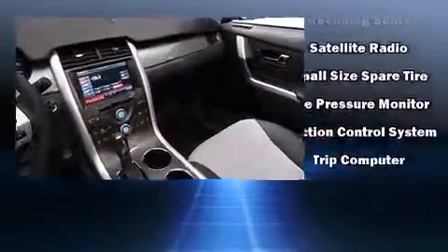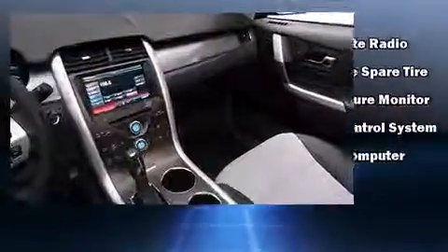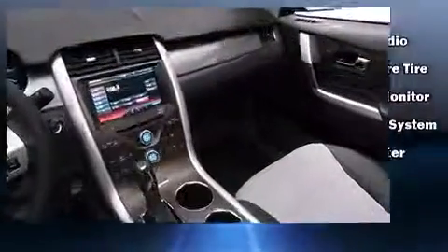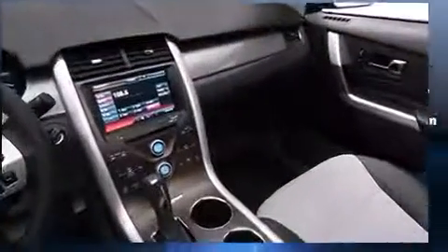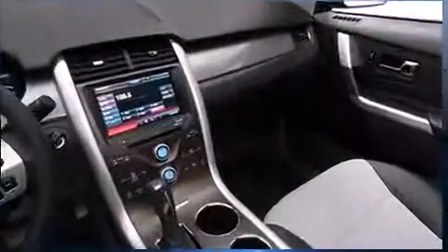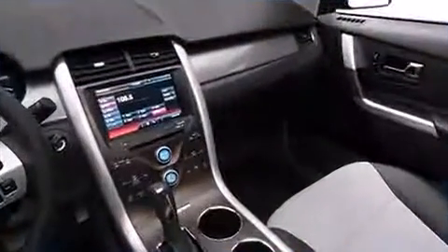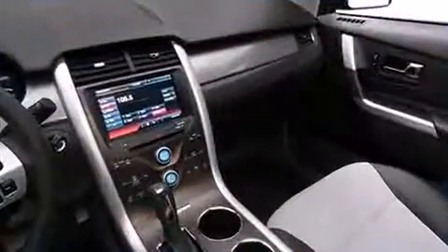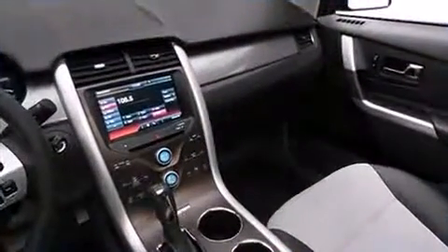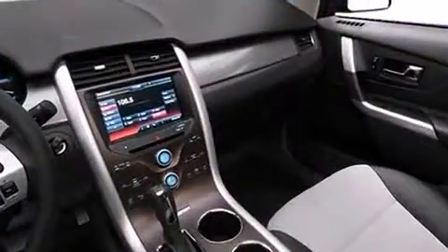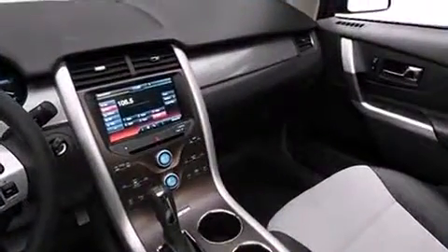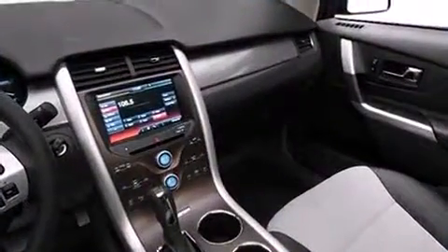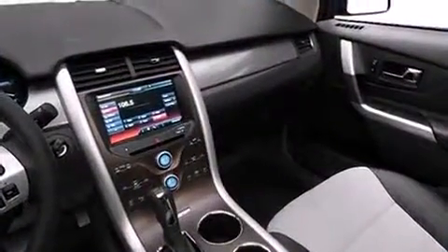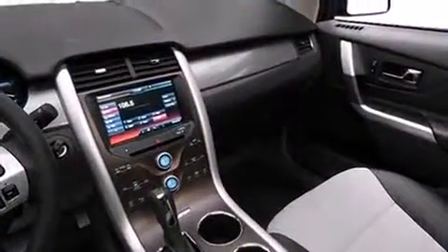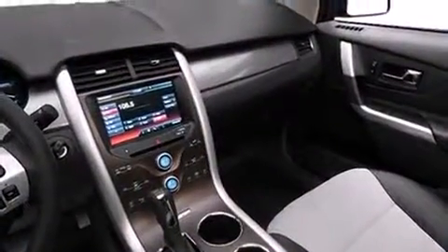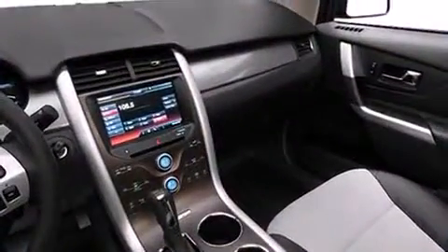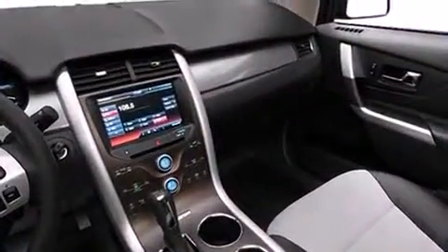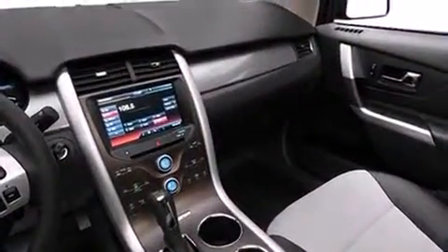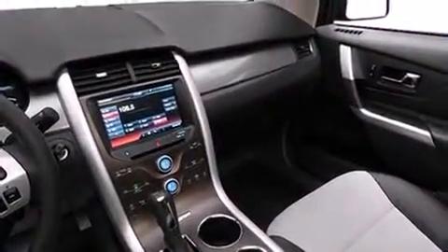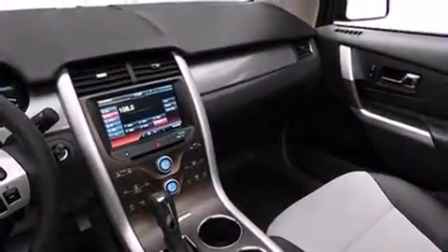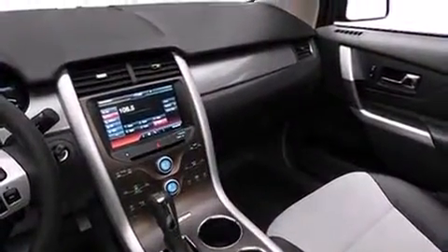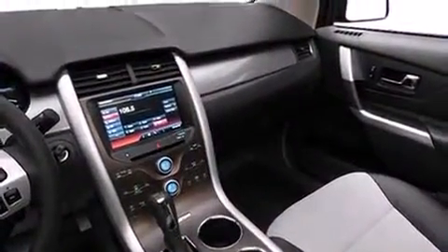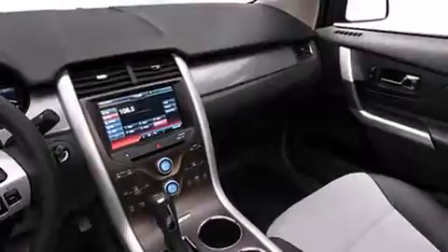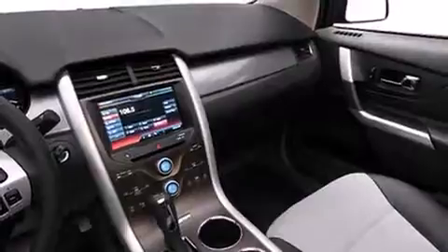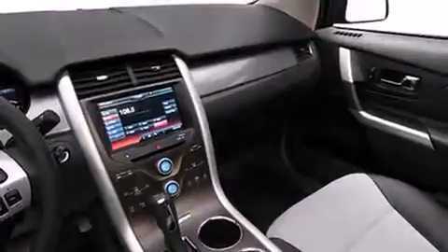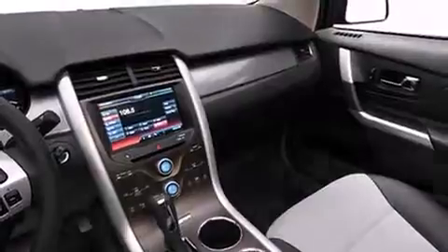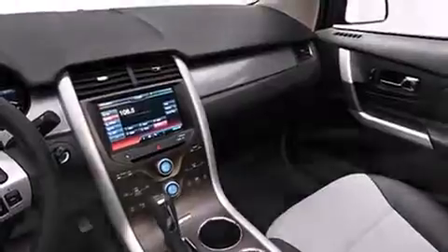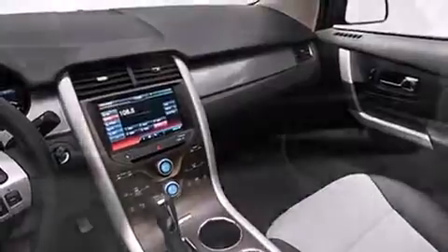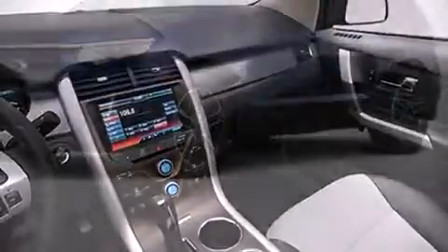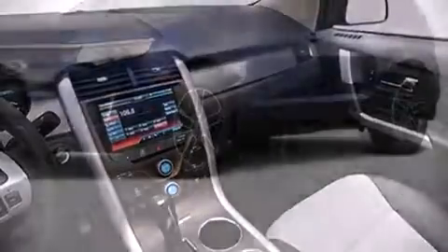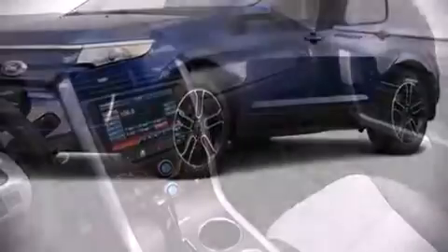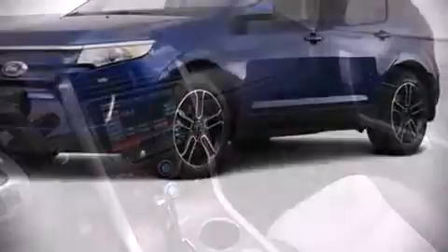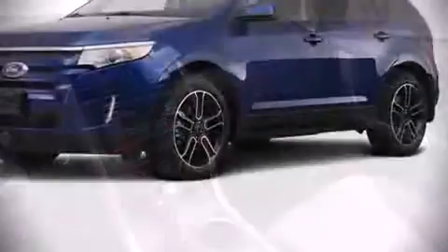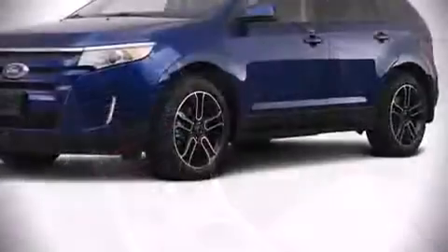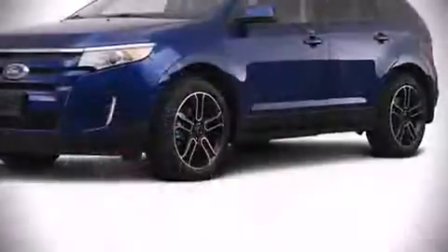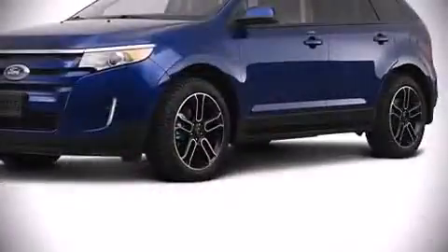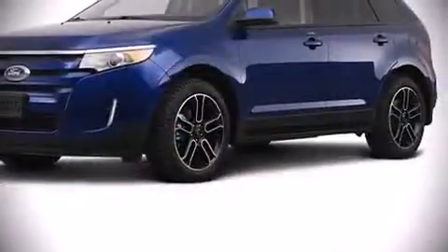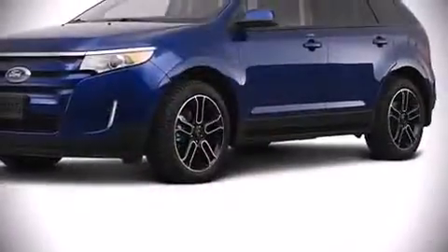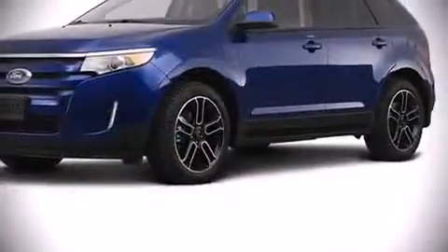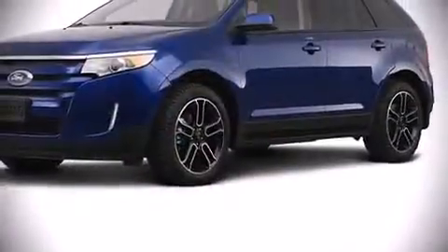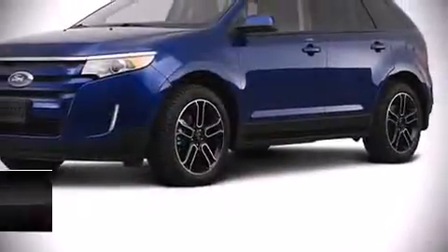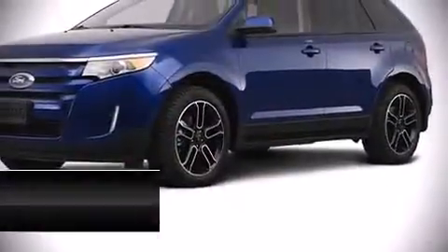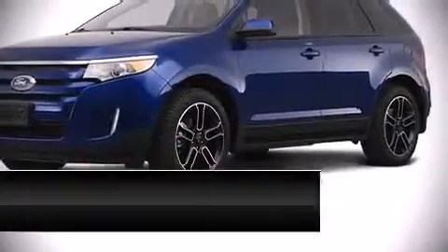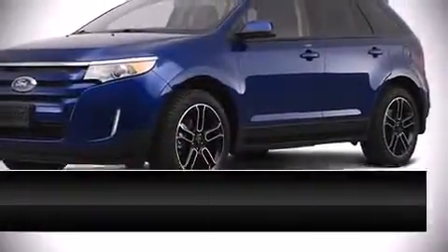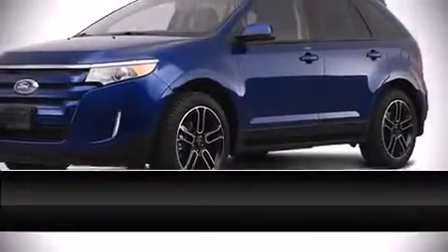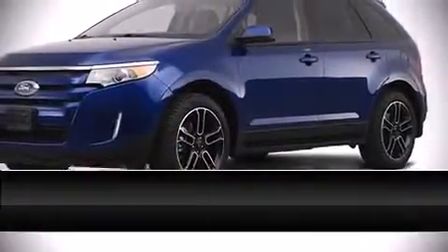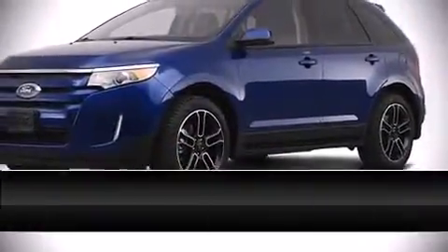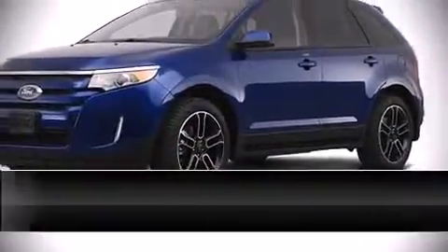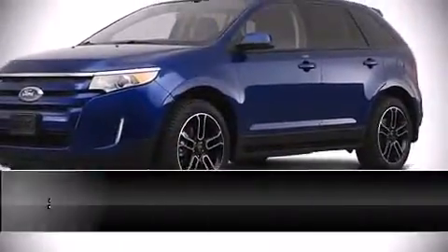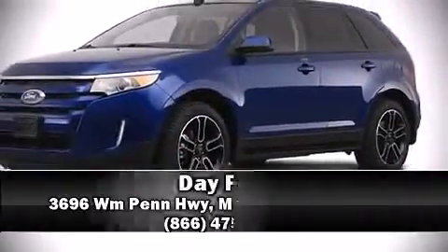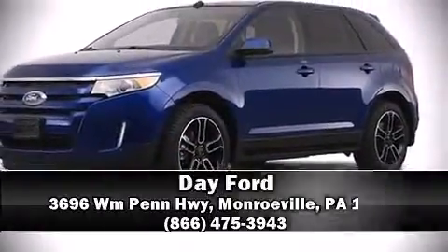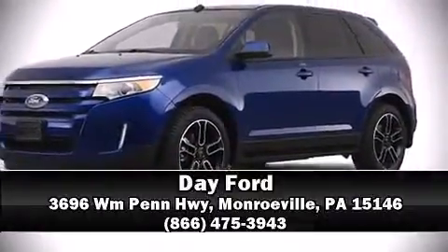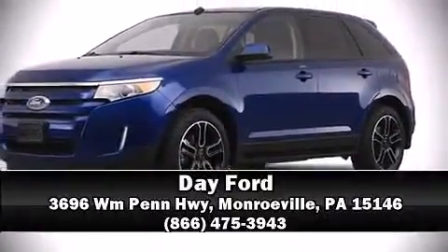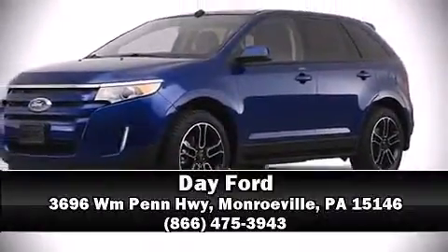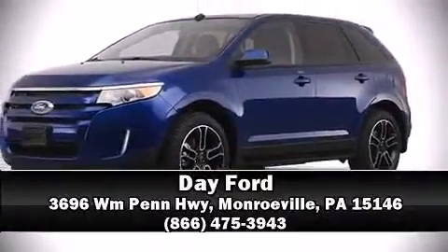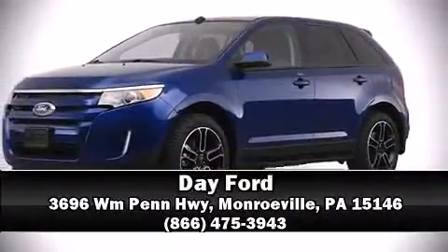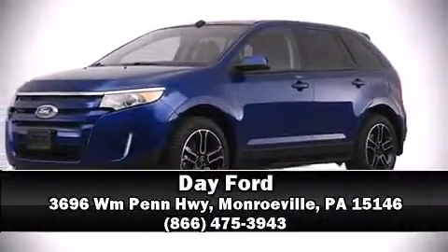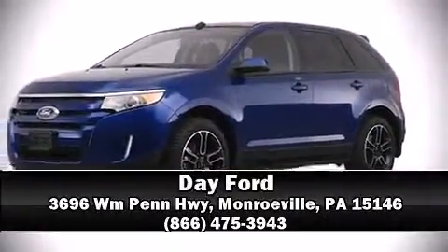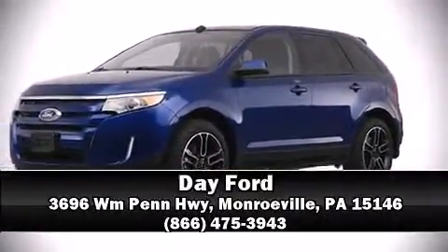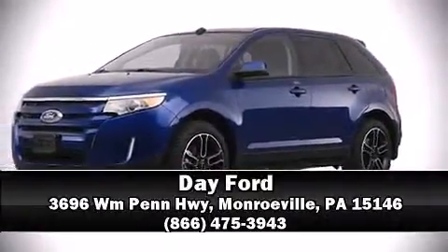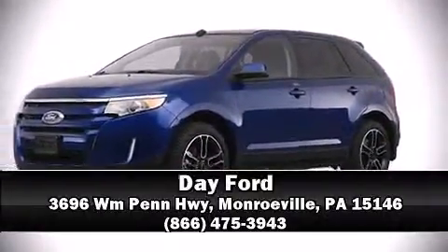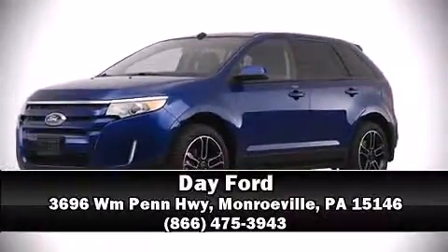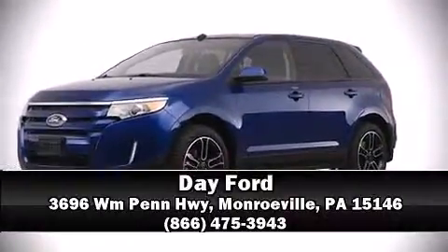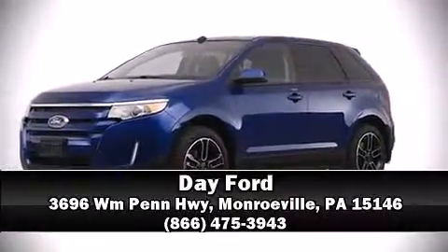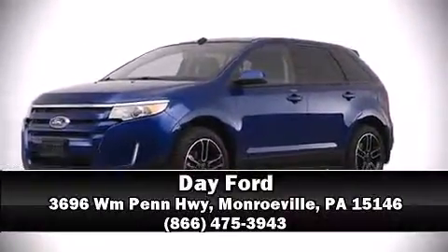Our sales reps are knowledgeable and professional. Stop by our dealership or give us a call for more information. It's a great day. We'll see you soon.